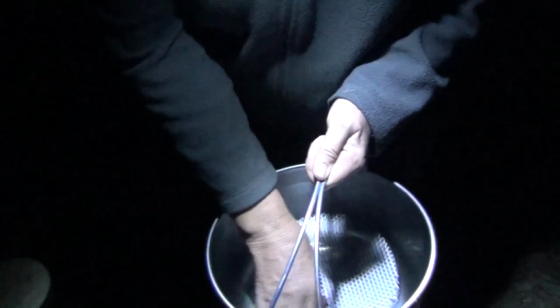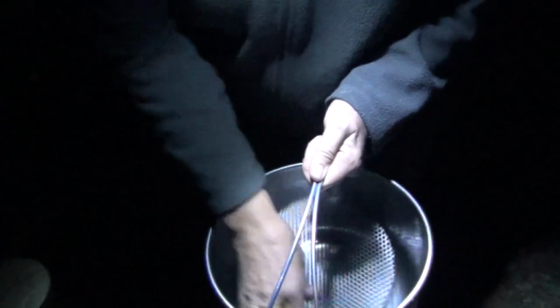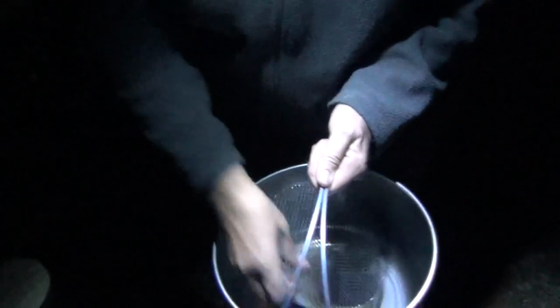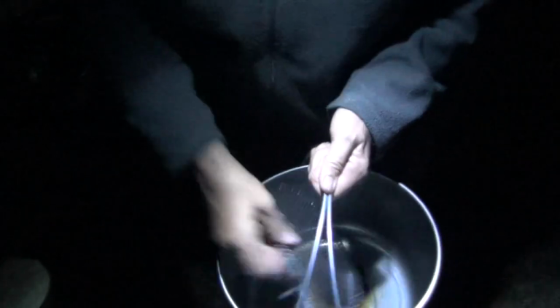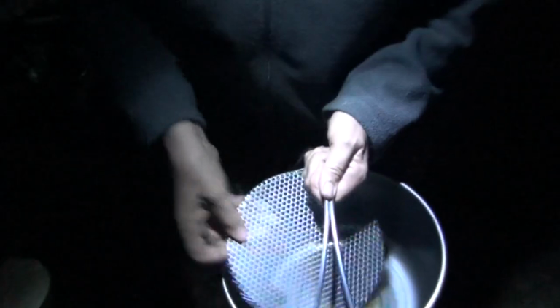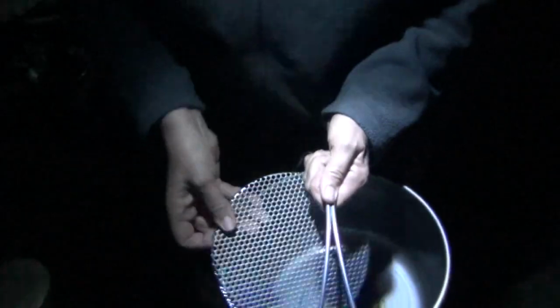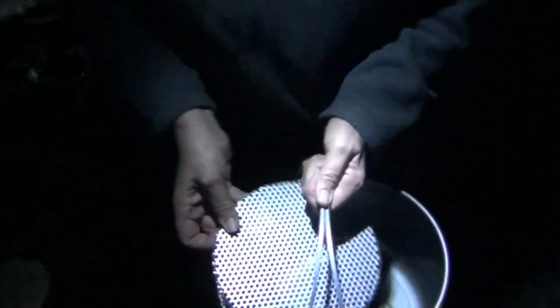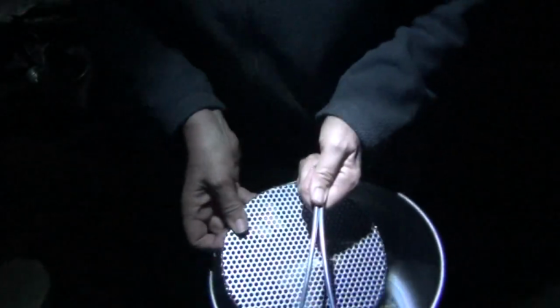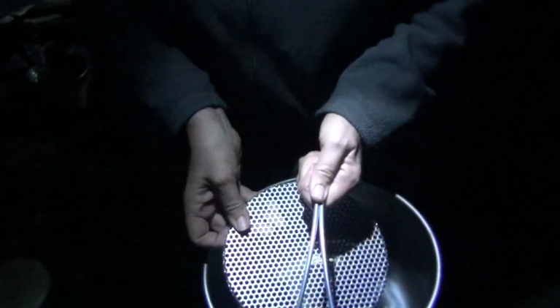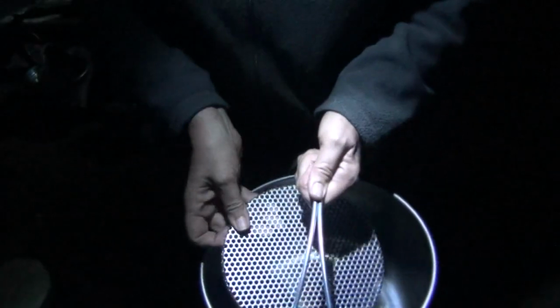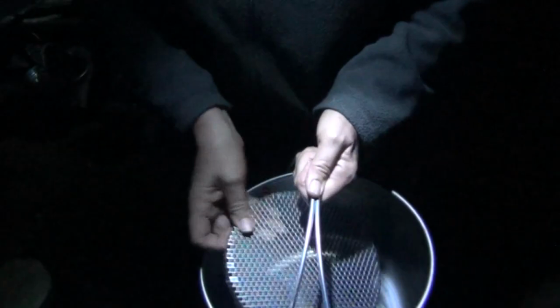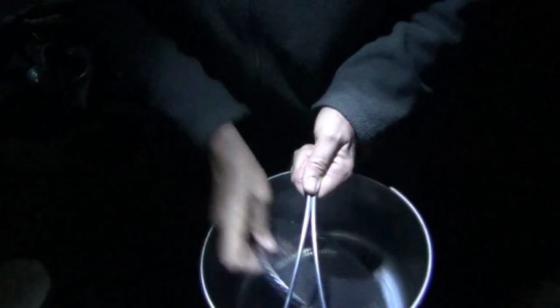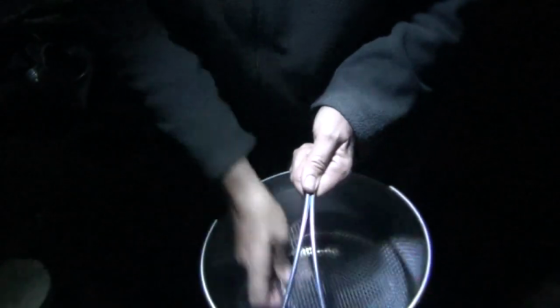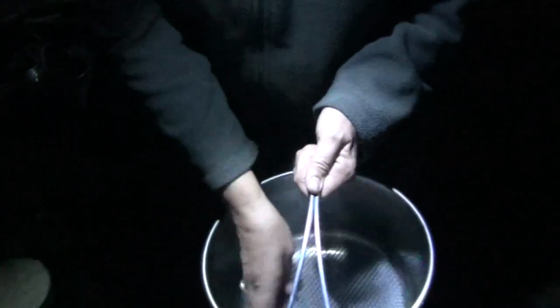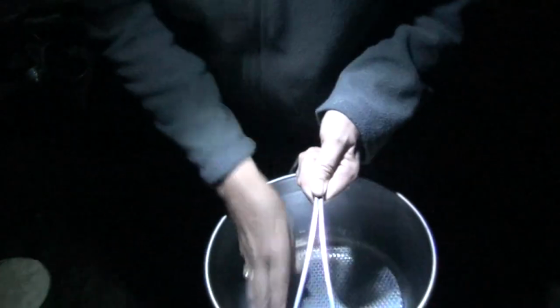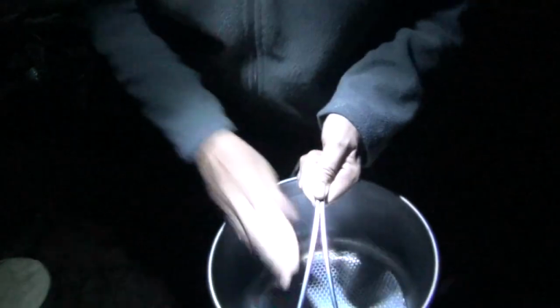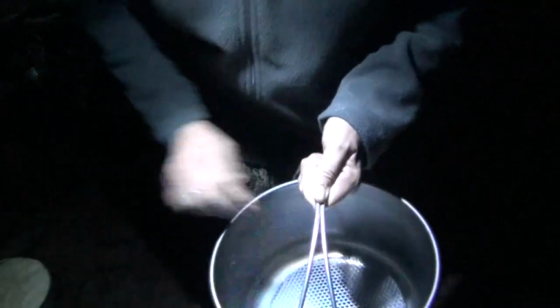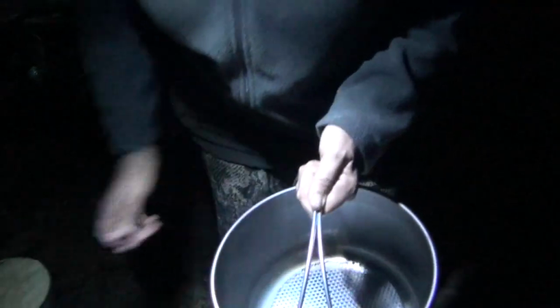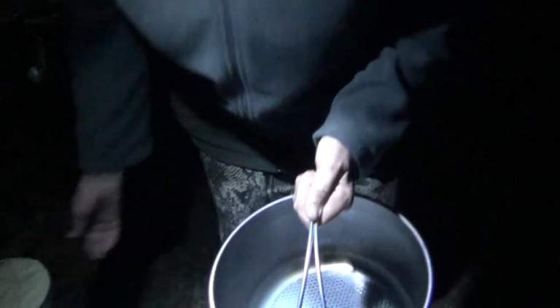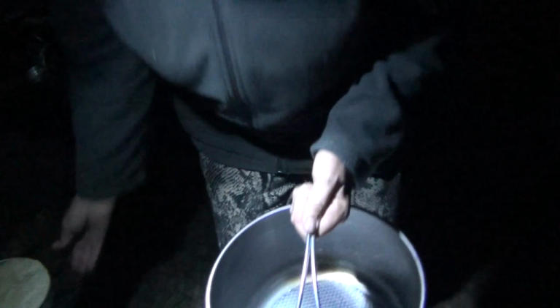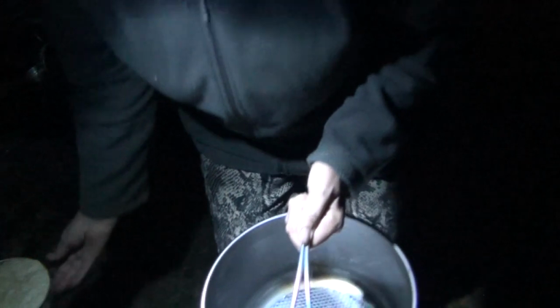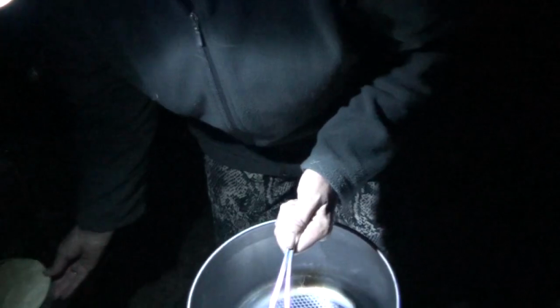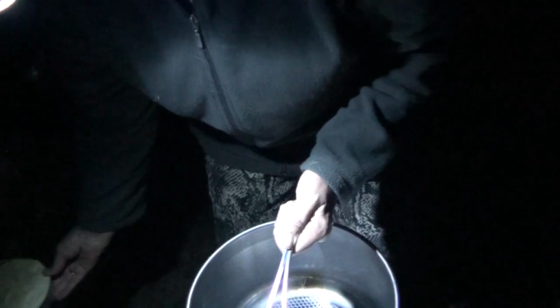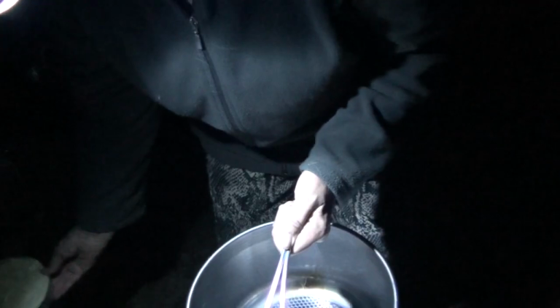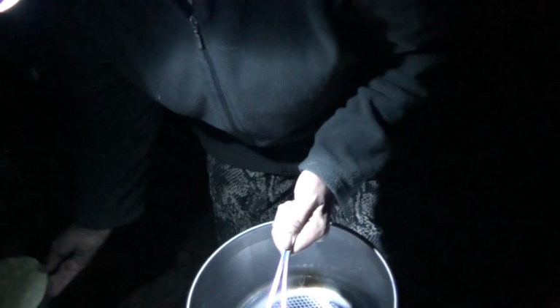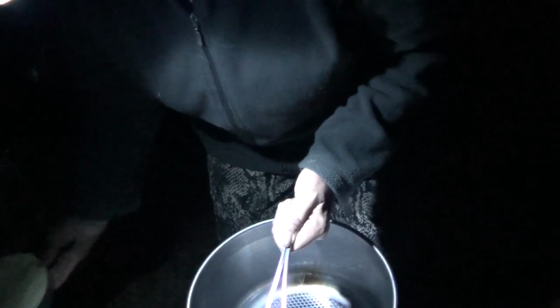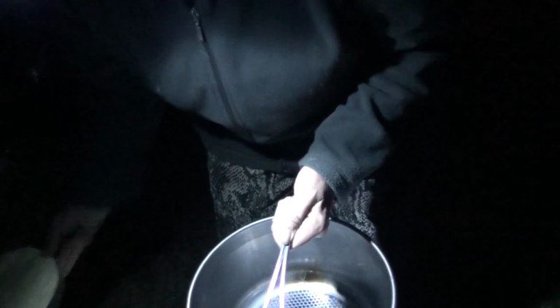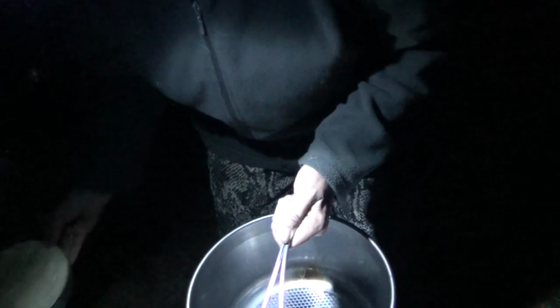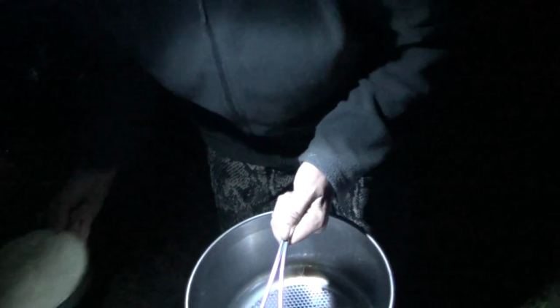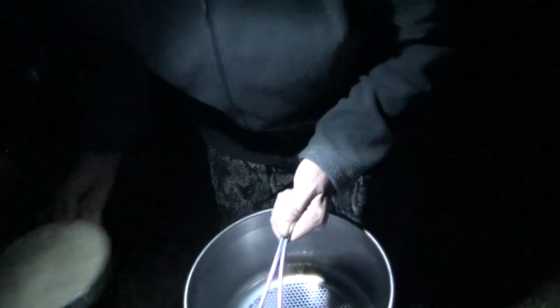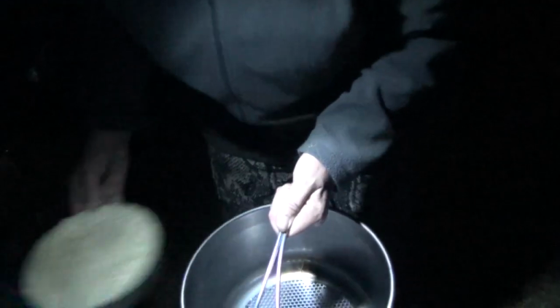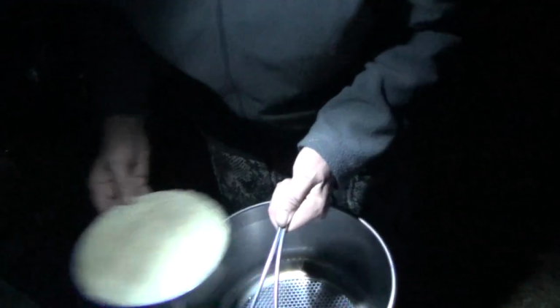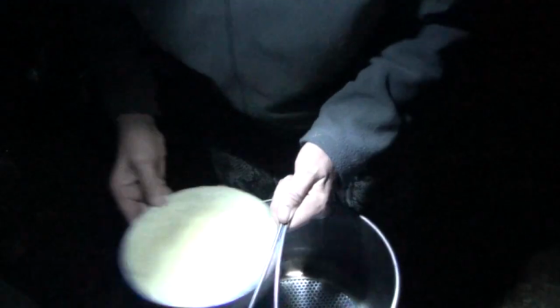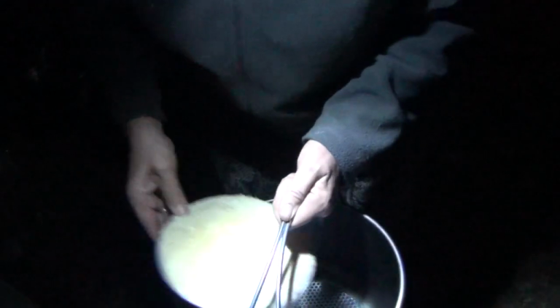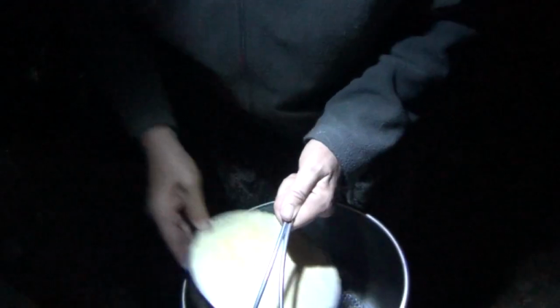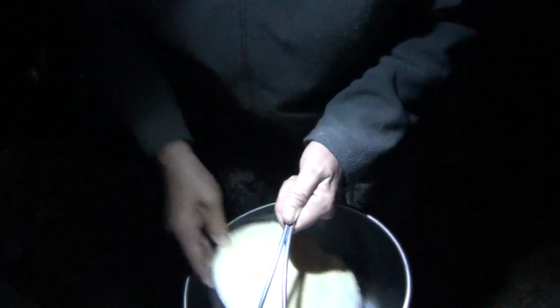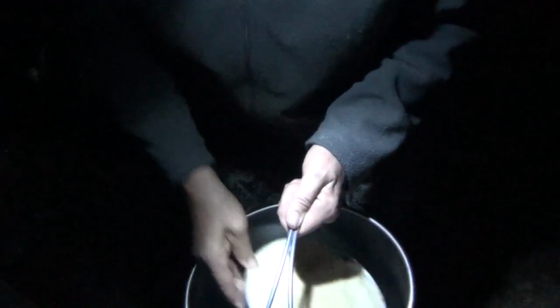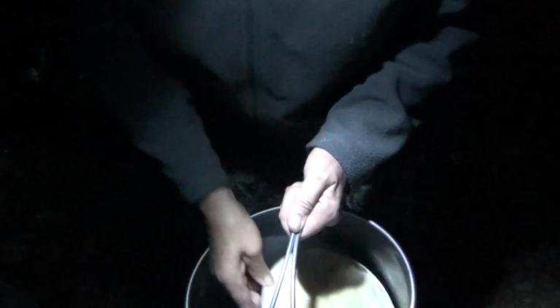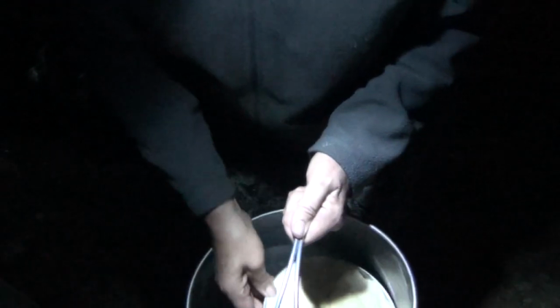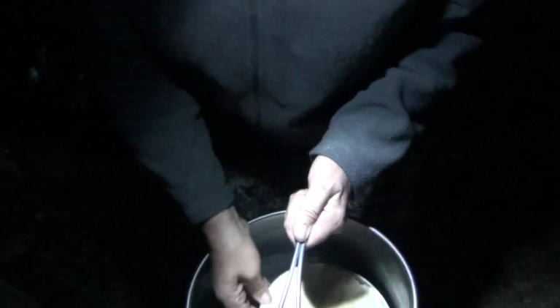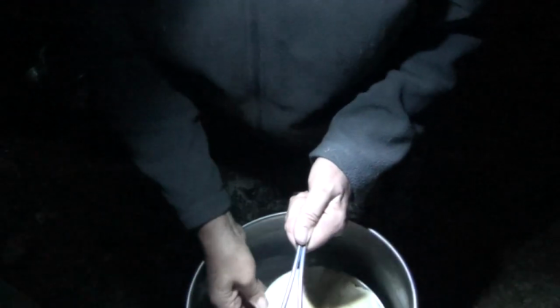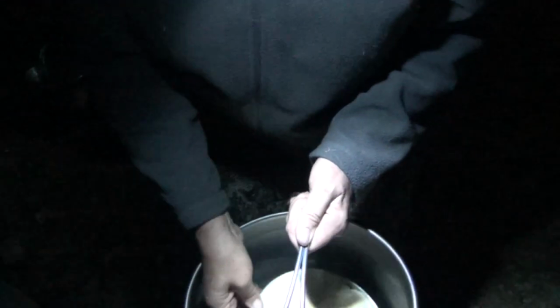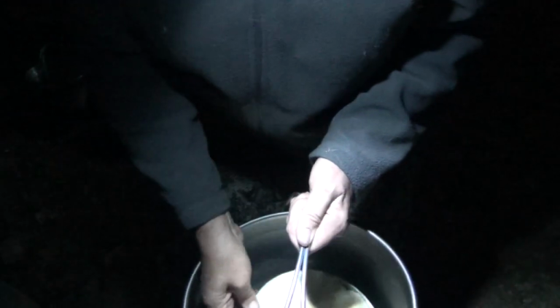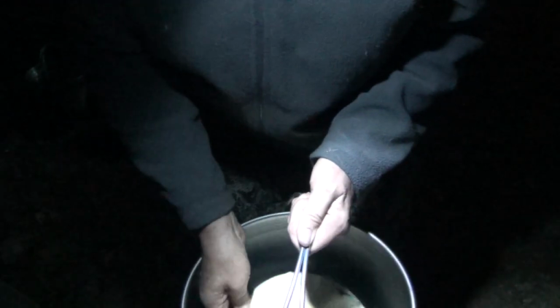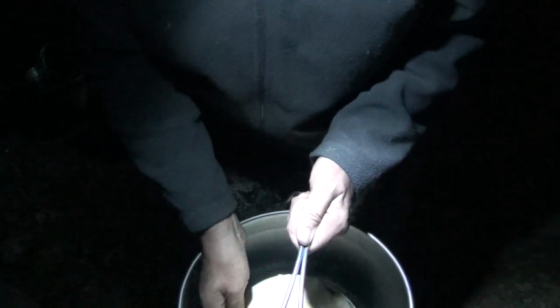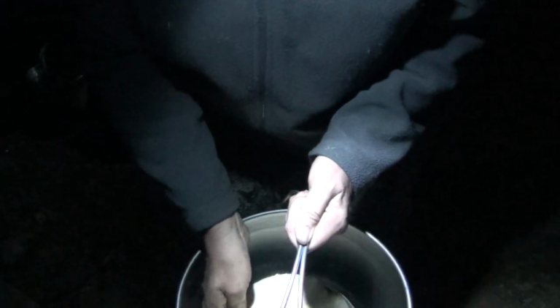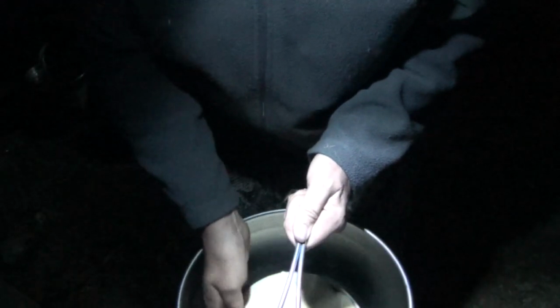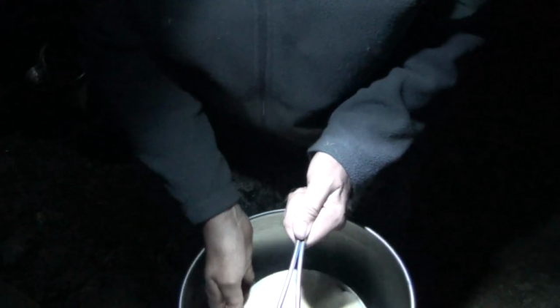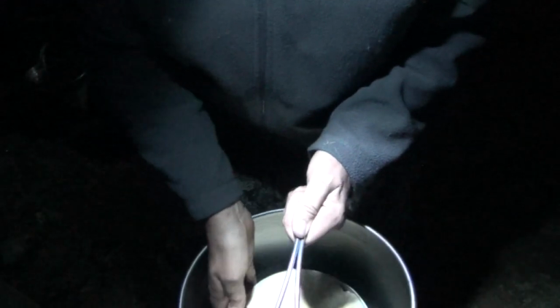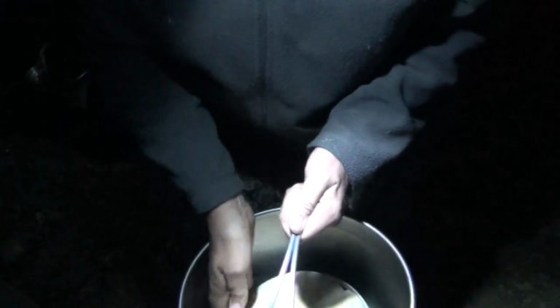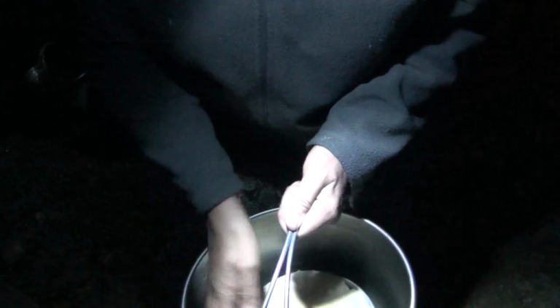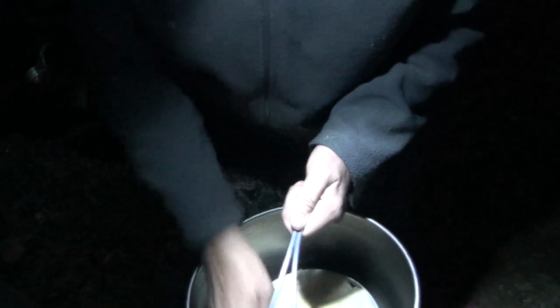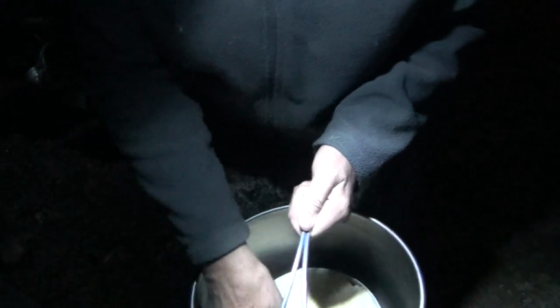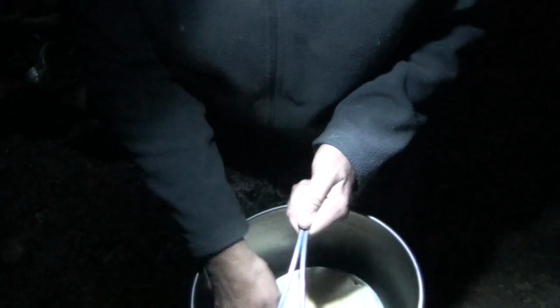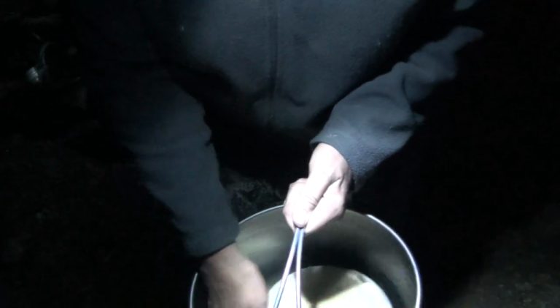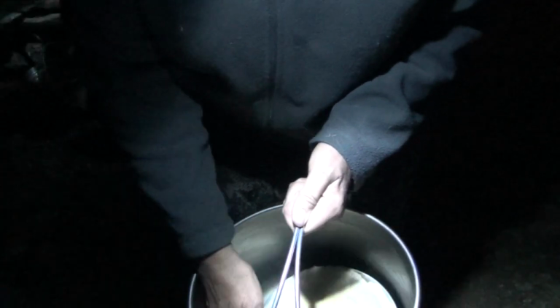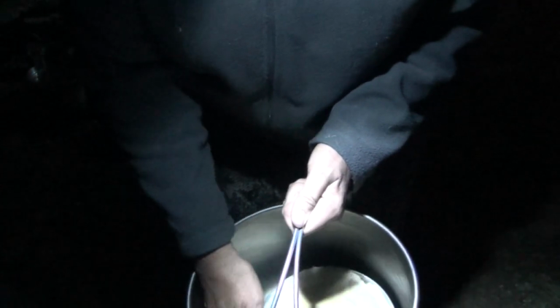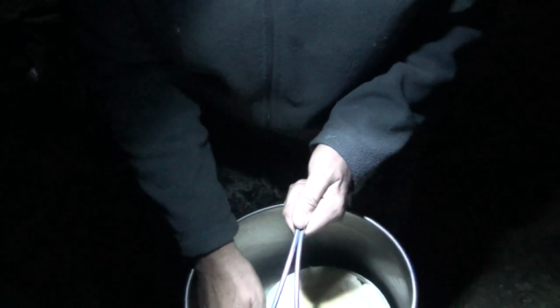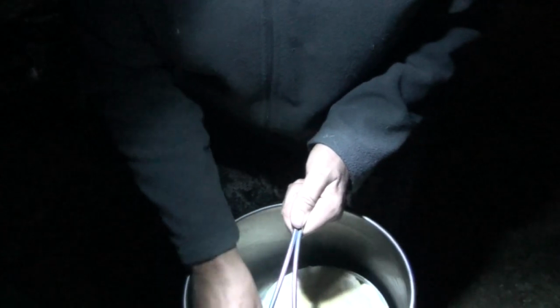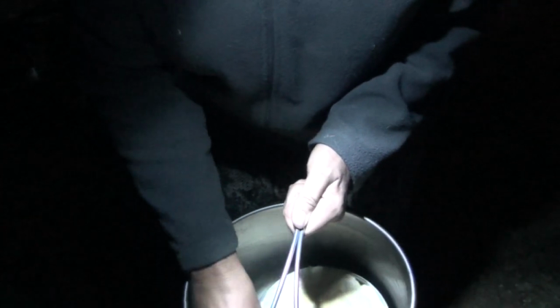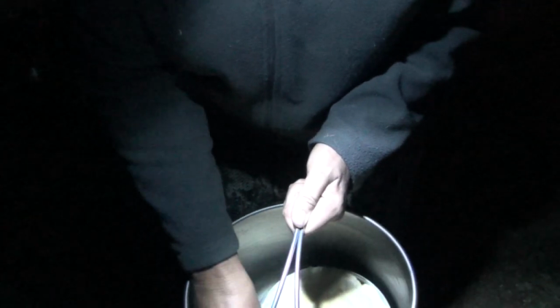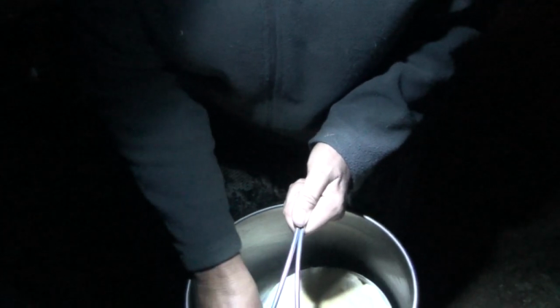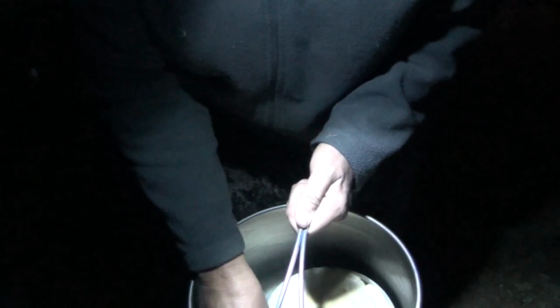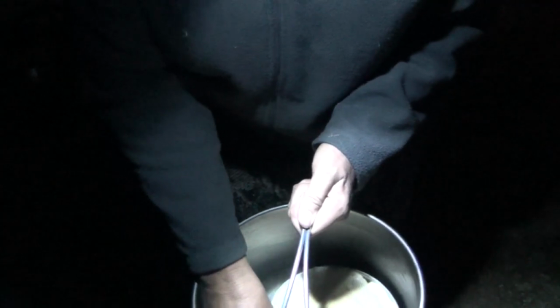We've got a trivet in the bottom of our camp oven. Pop in our strawberry shortcake, pop the lid on, and it's ready for the fire.